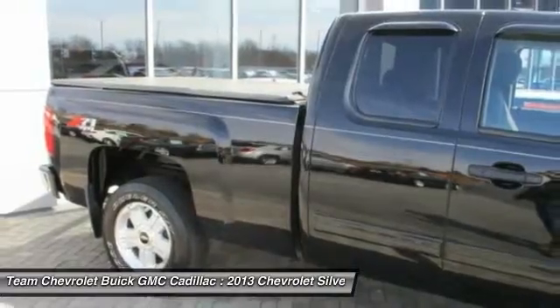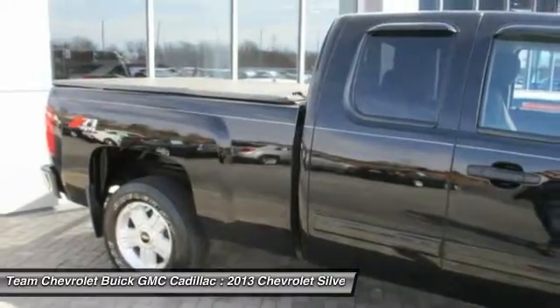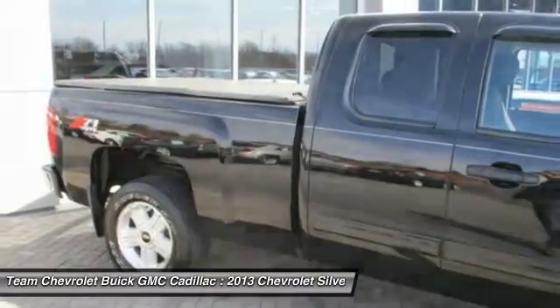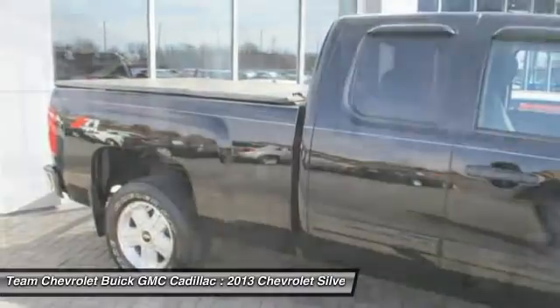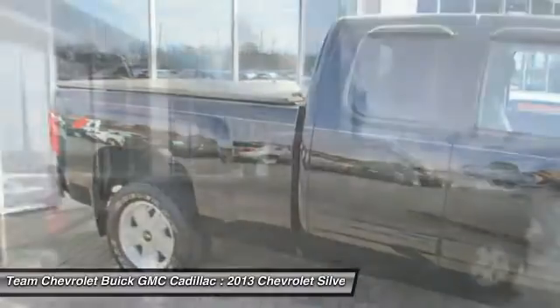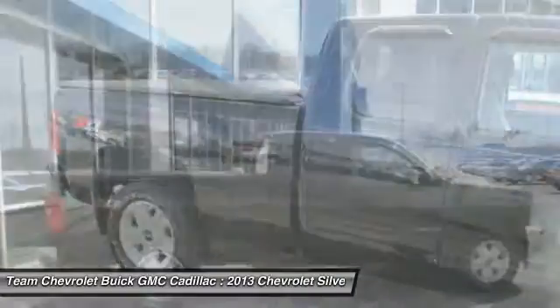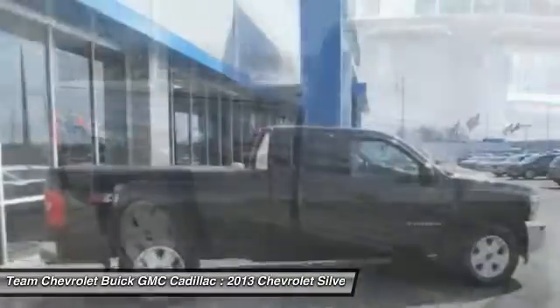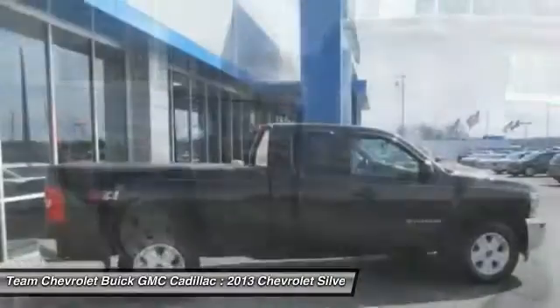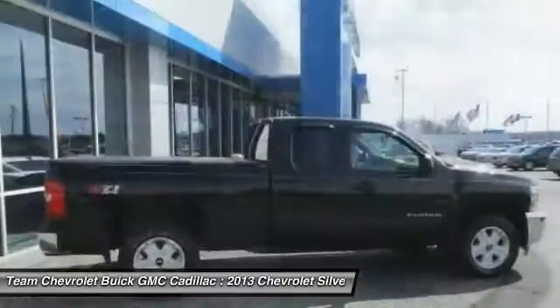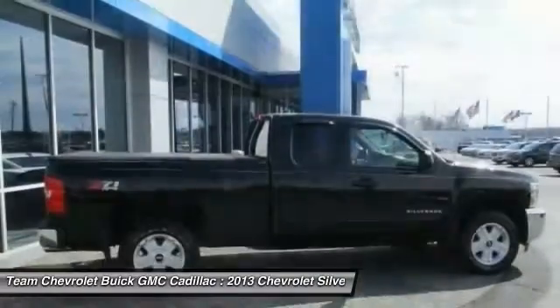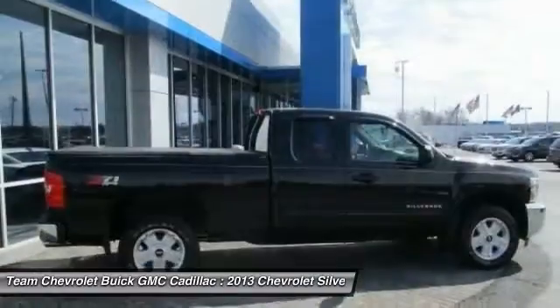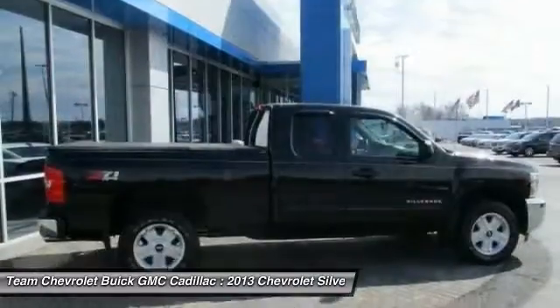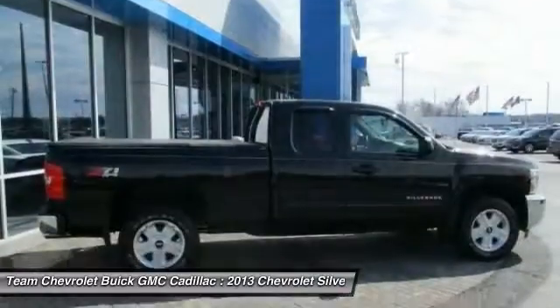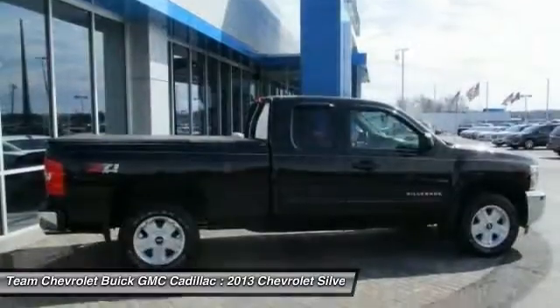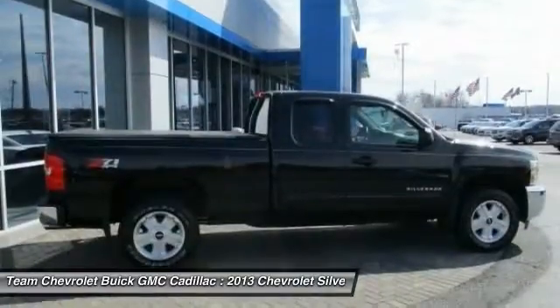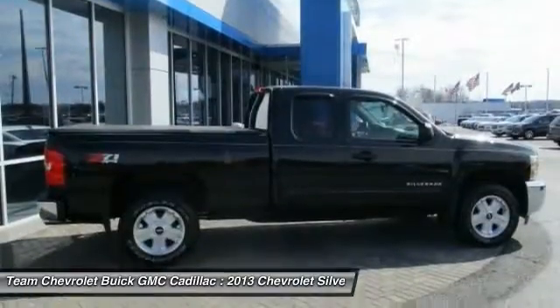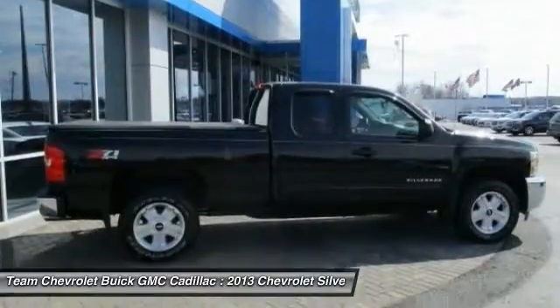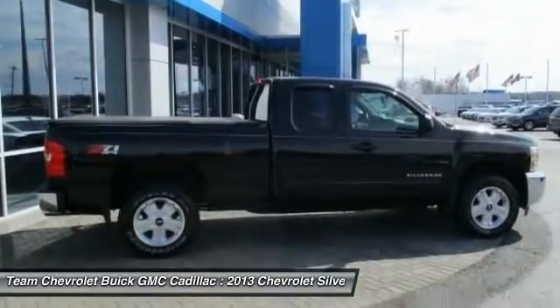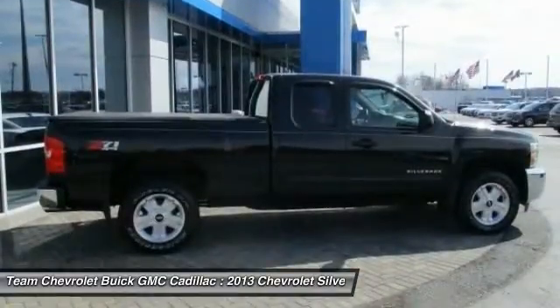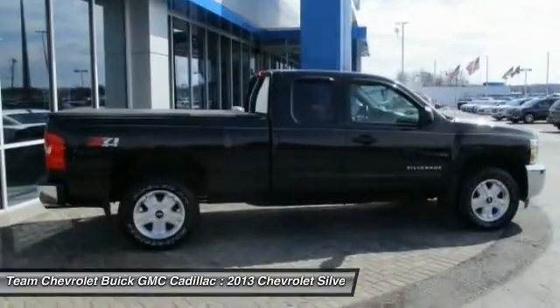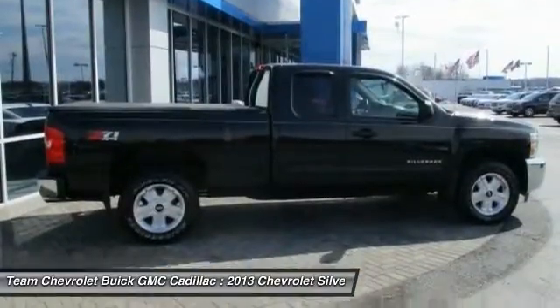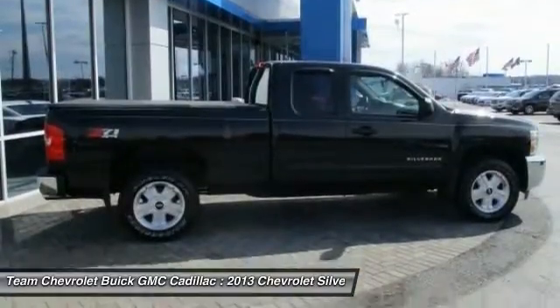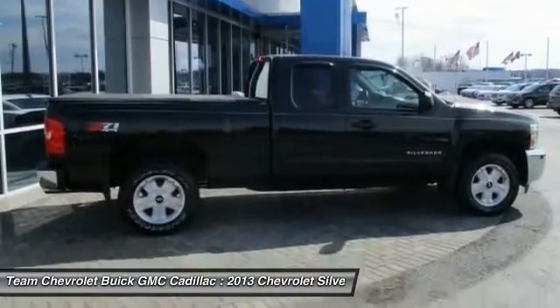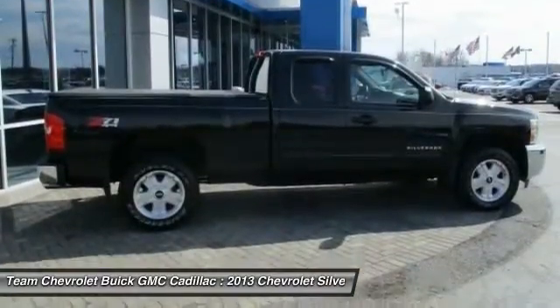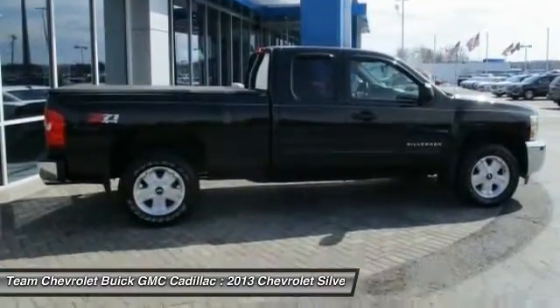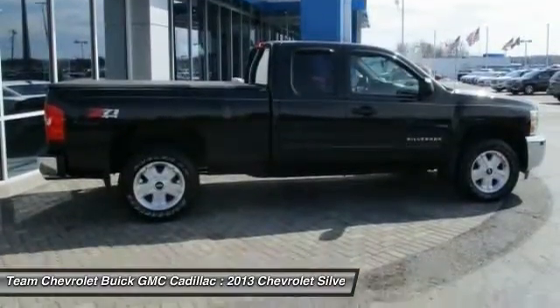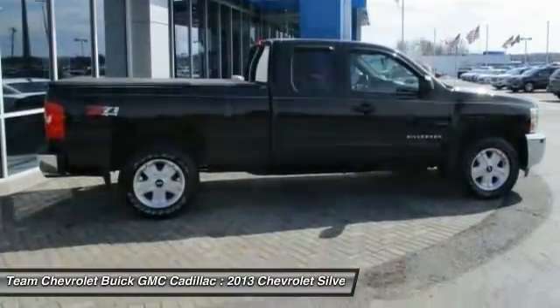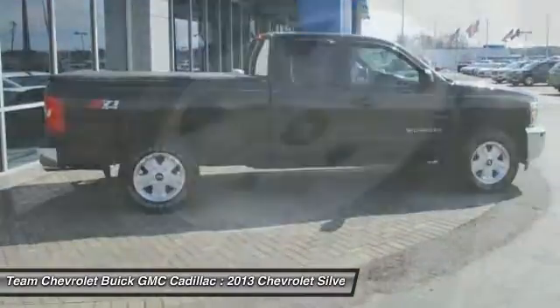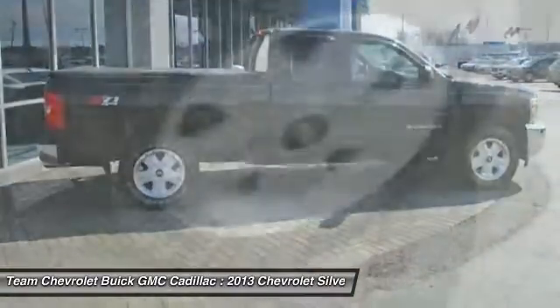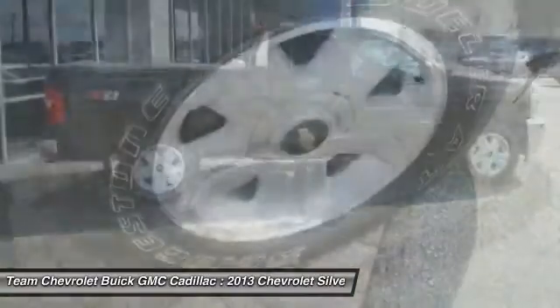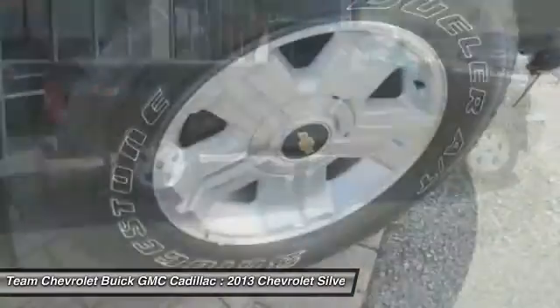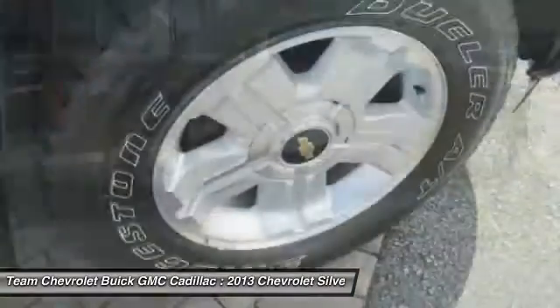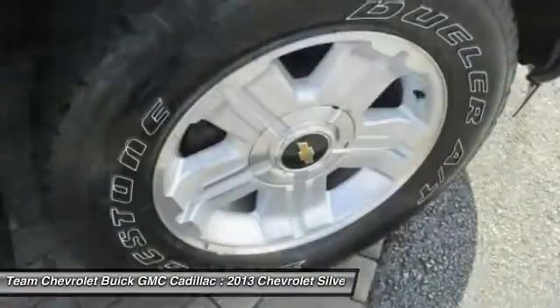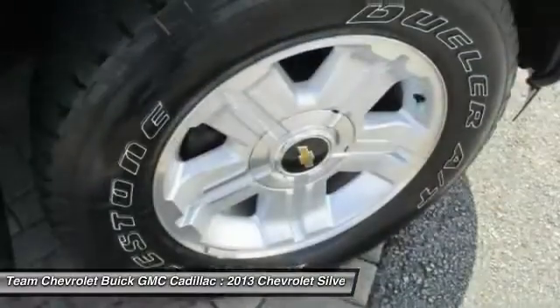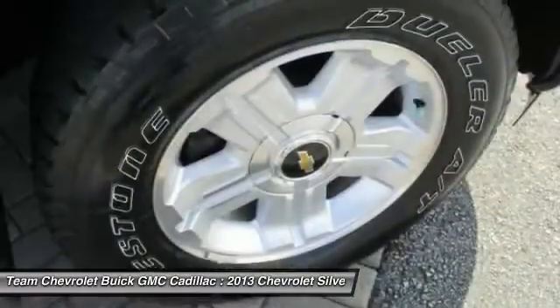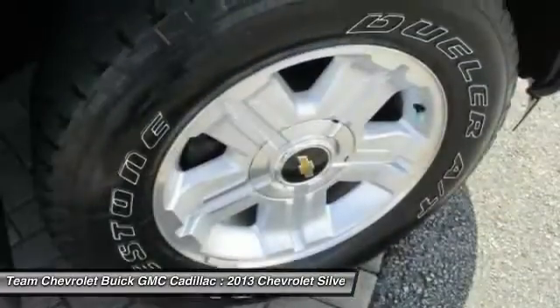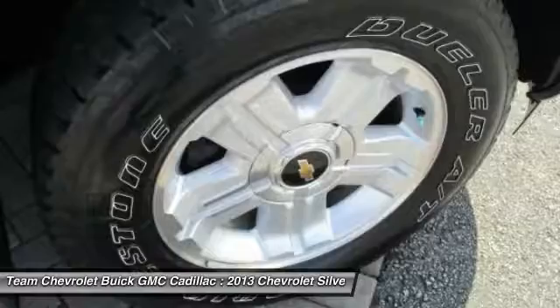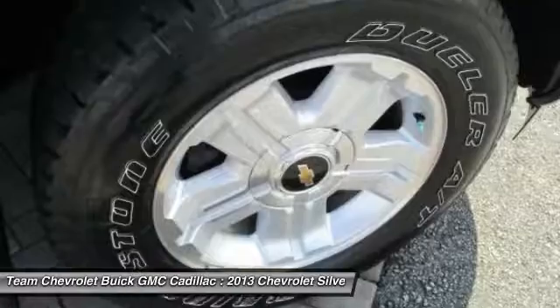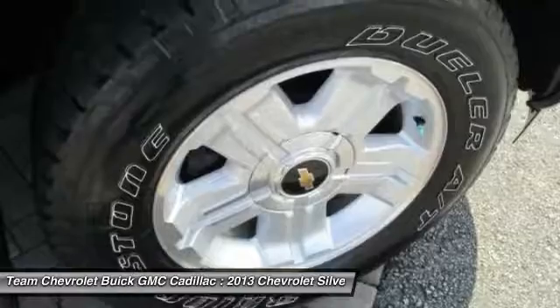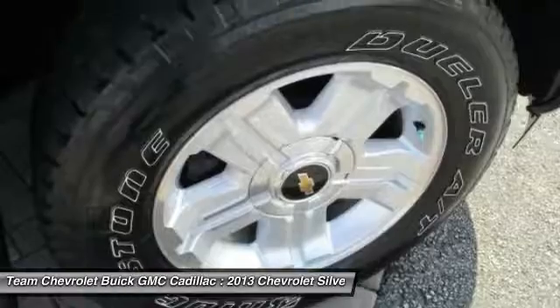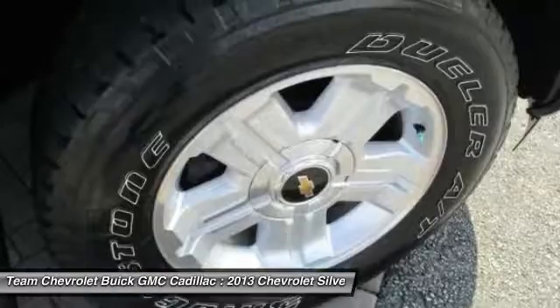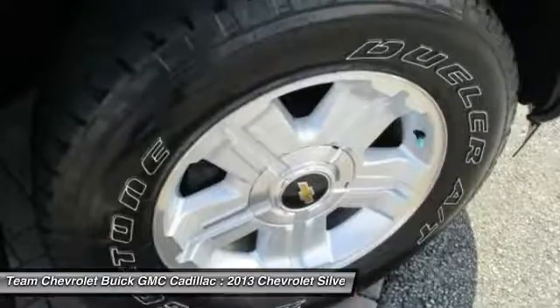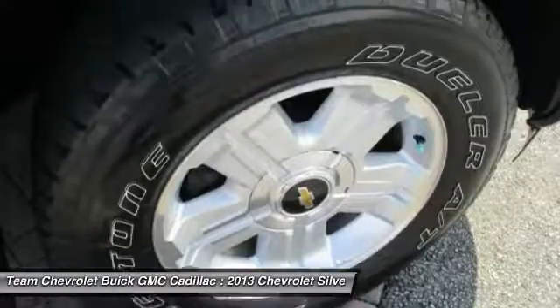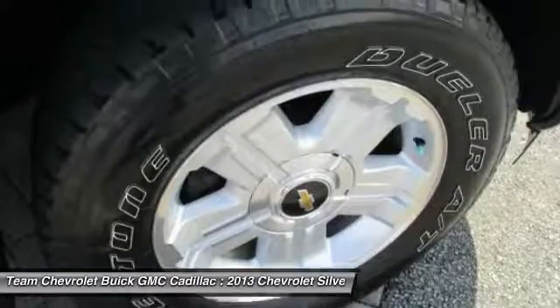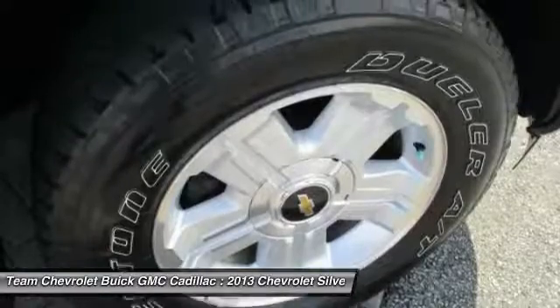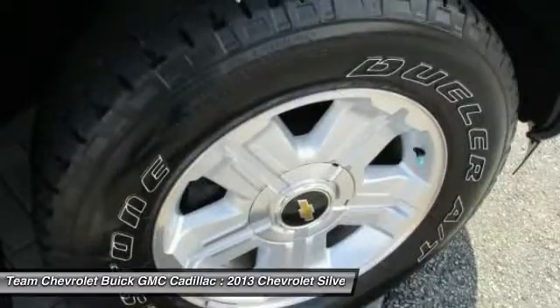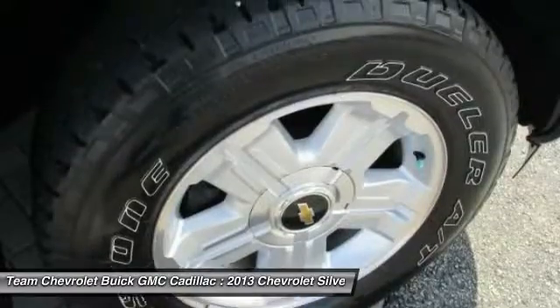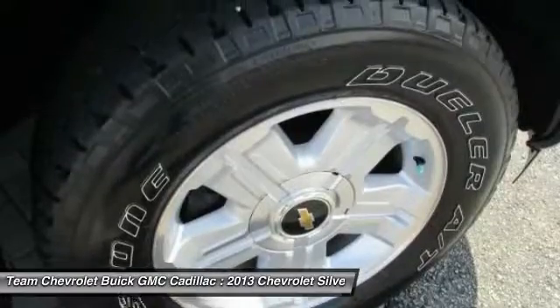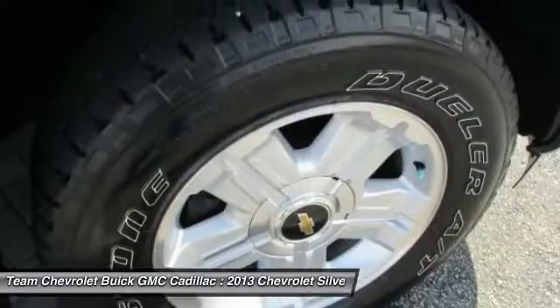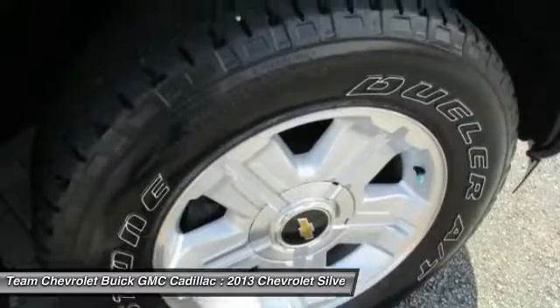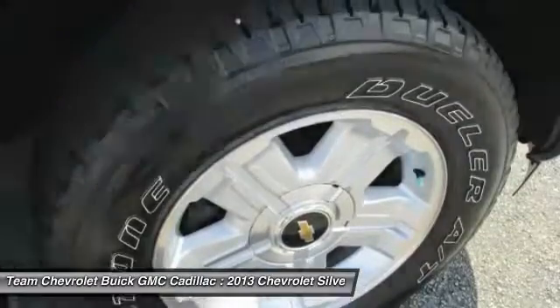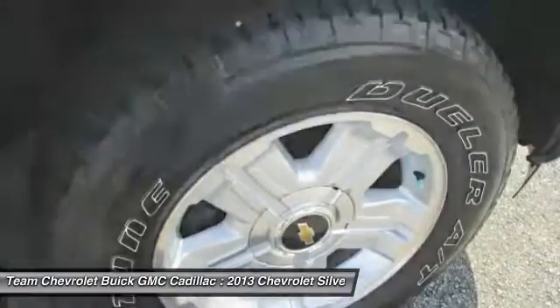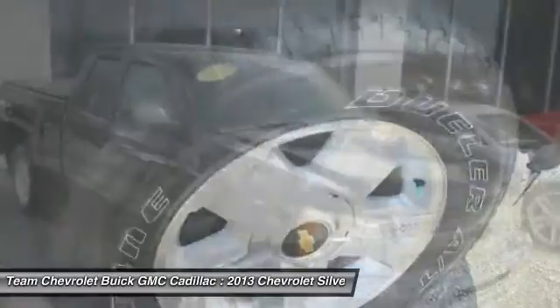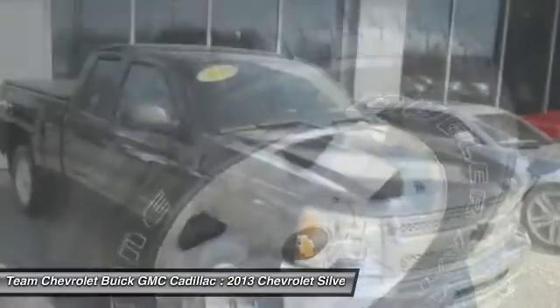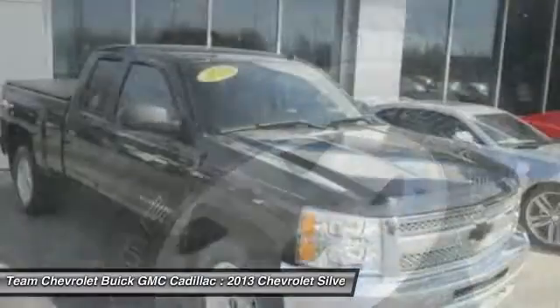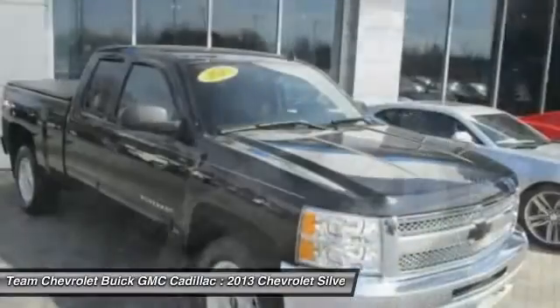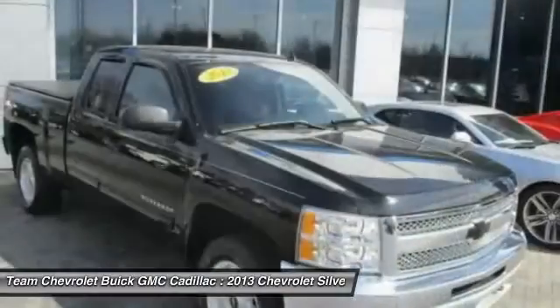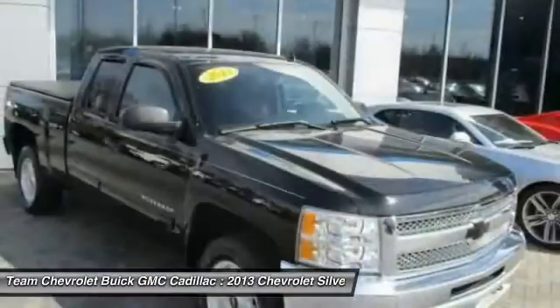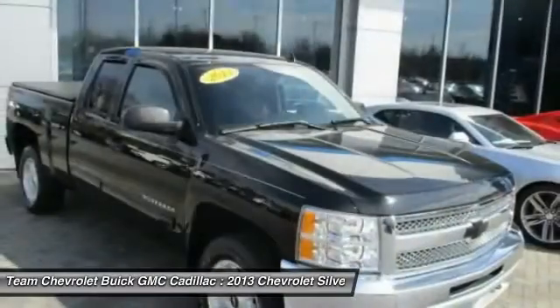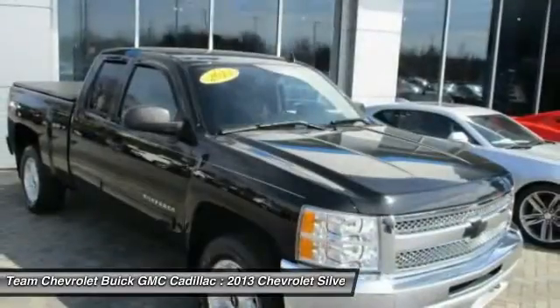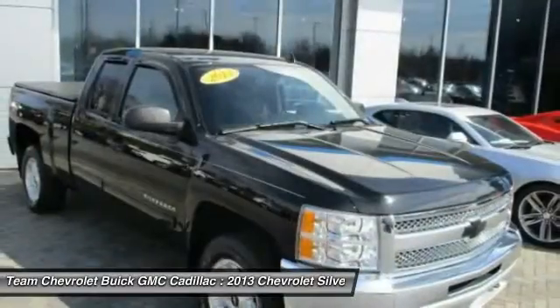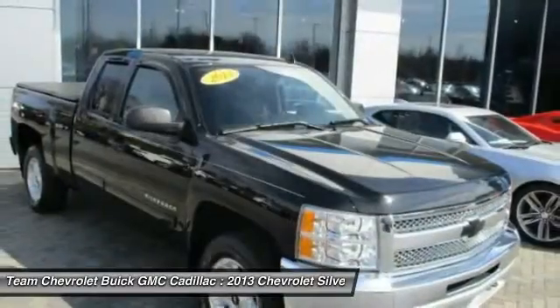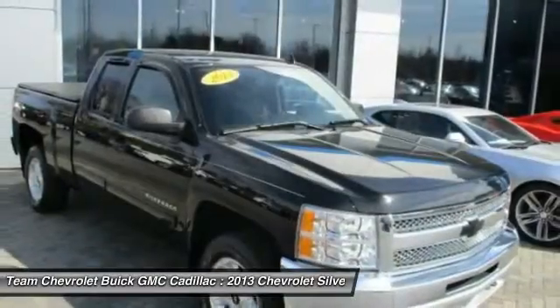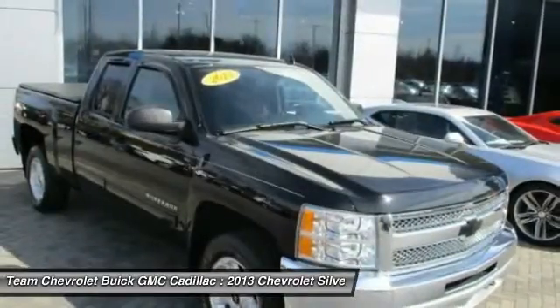If portability, style, and reliability are what you're looking for, this vehicle couldn't be more perfect. Drive it today.